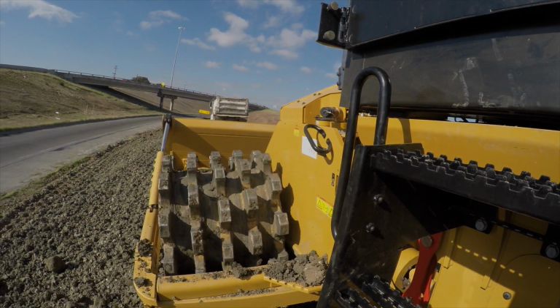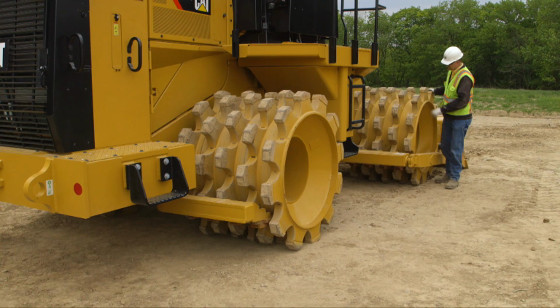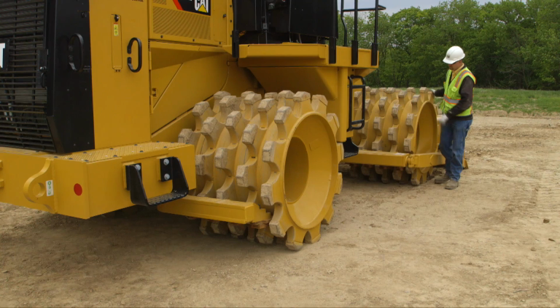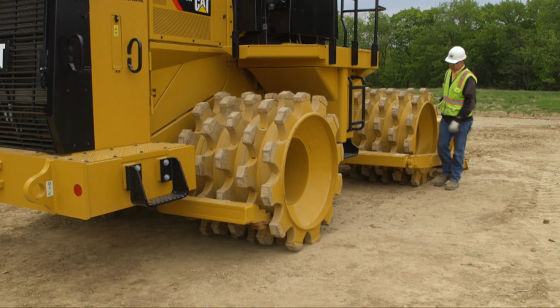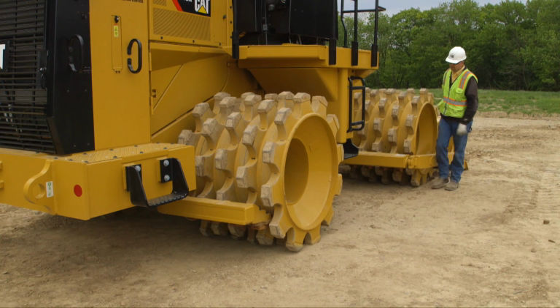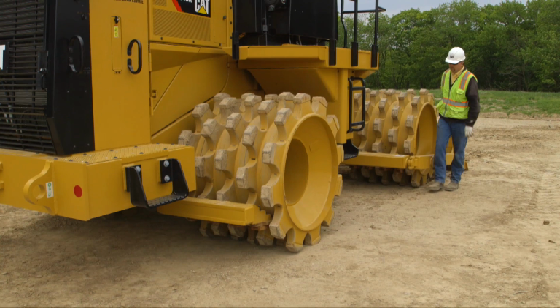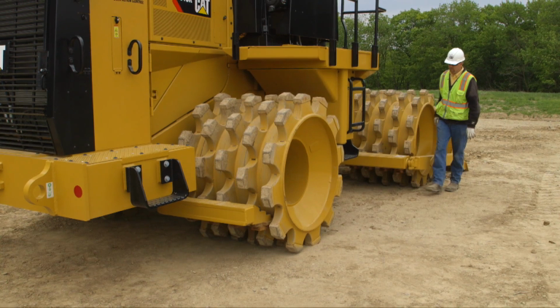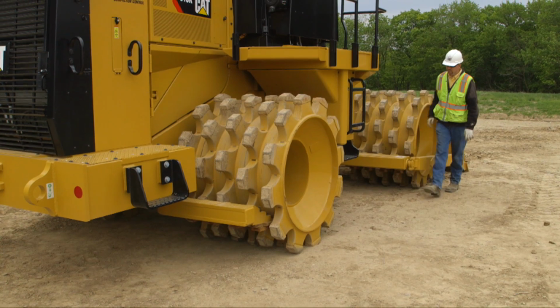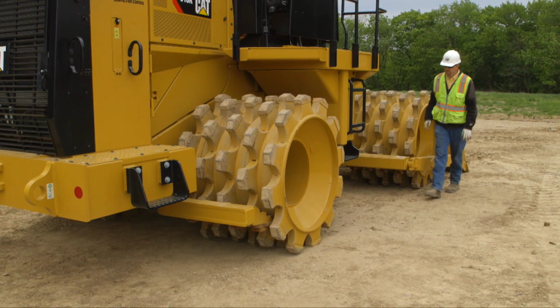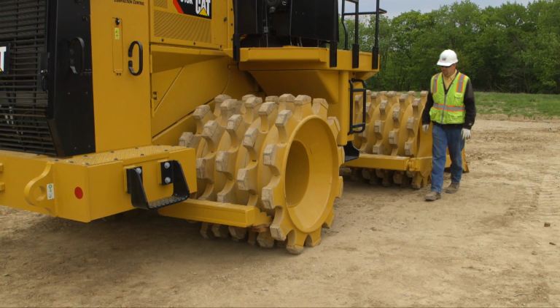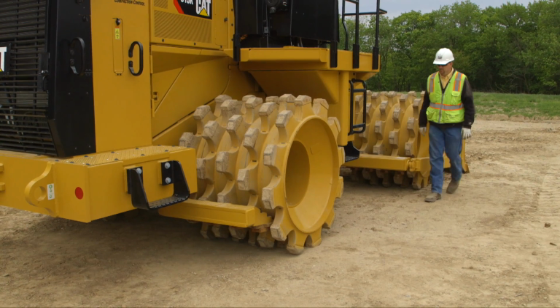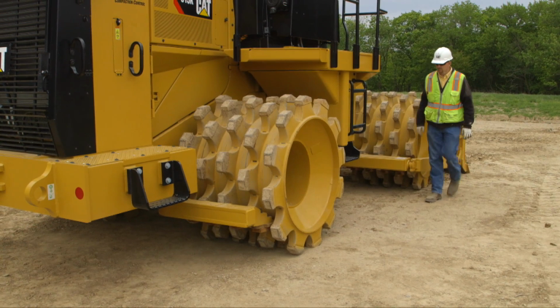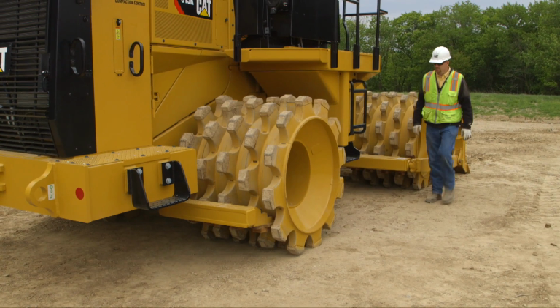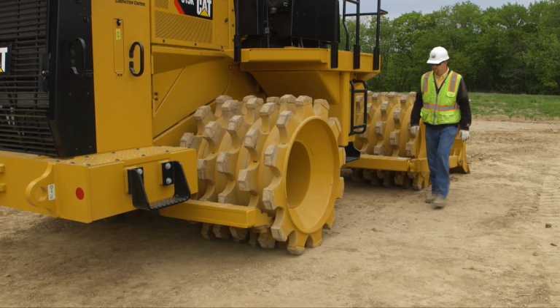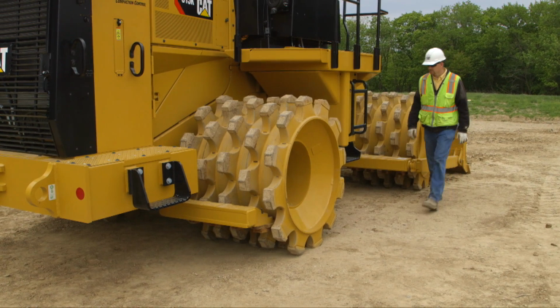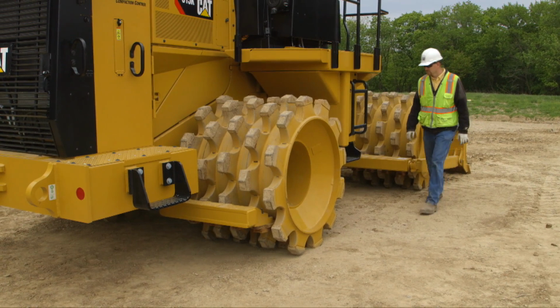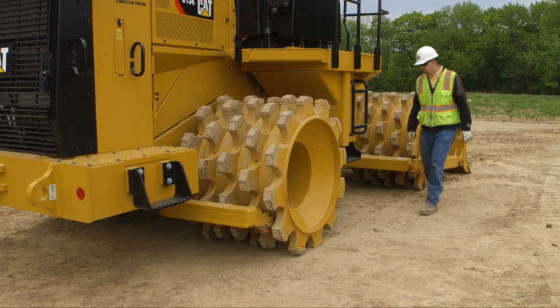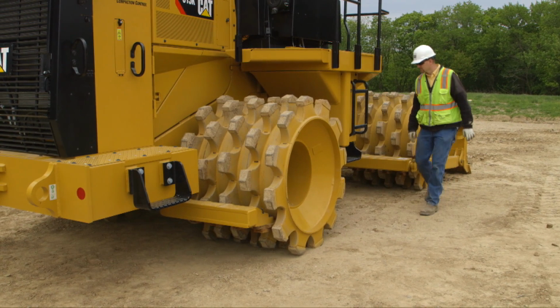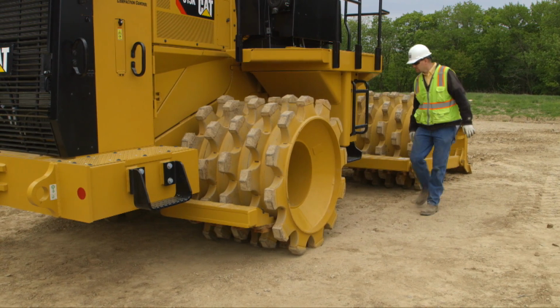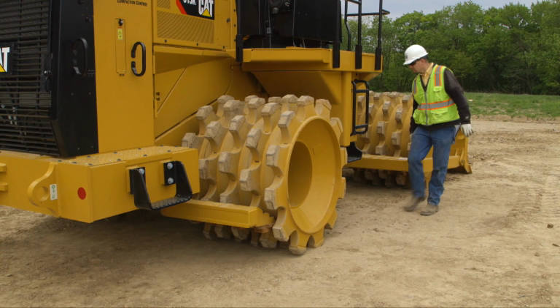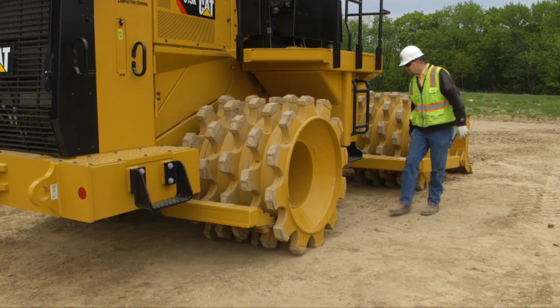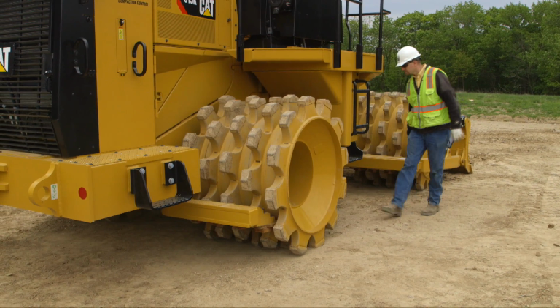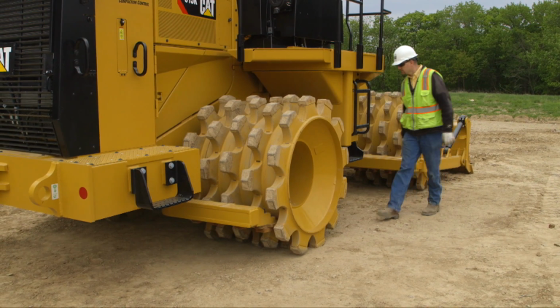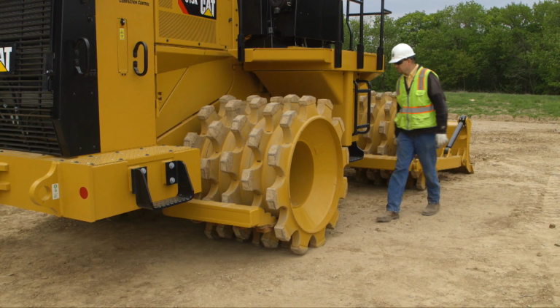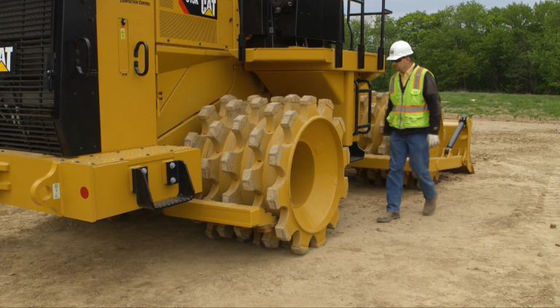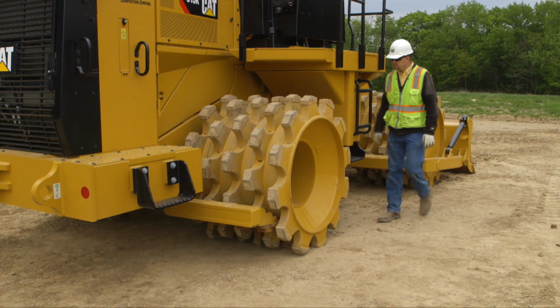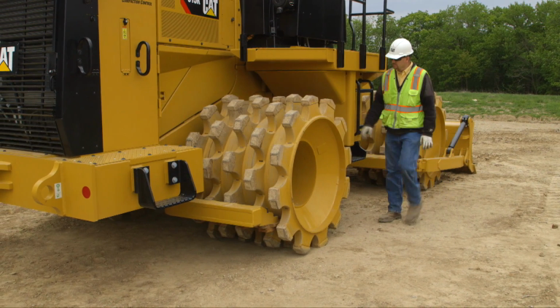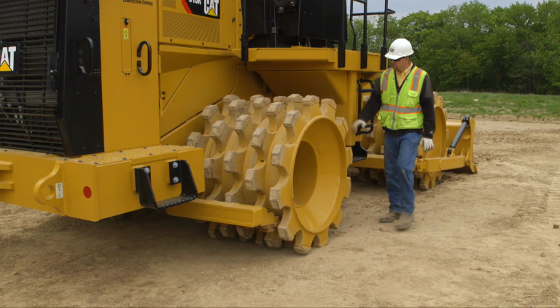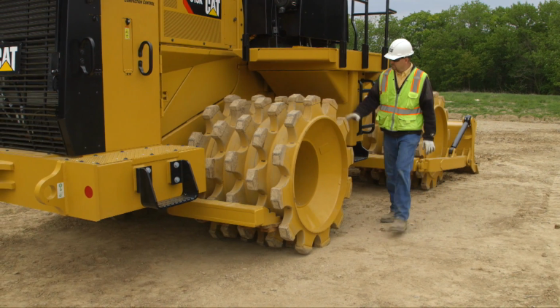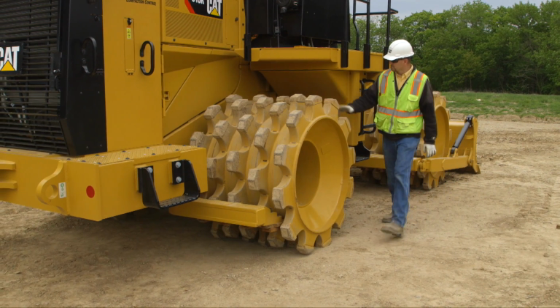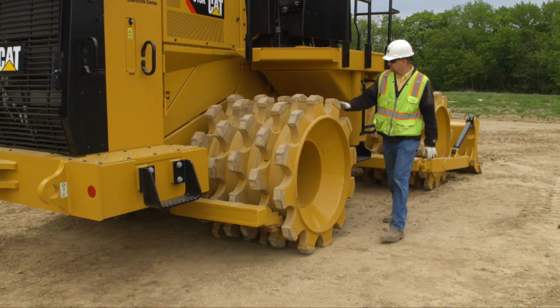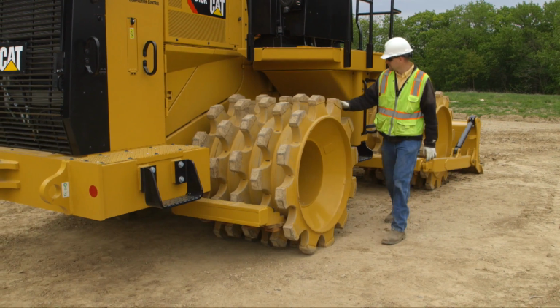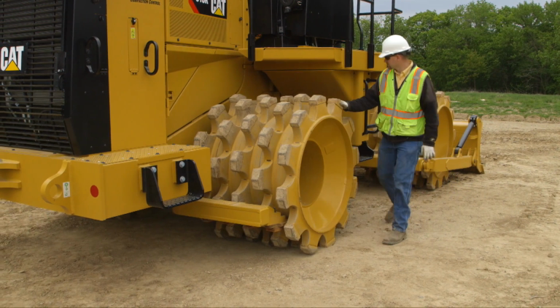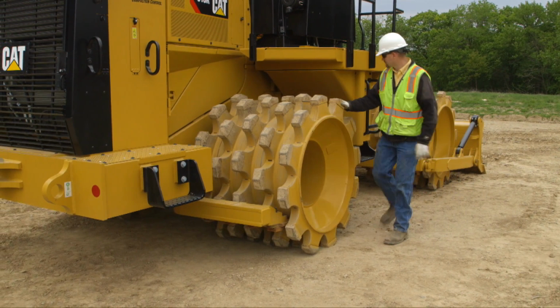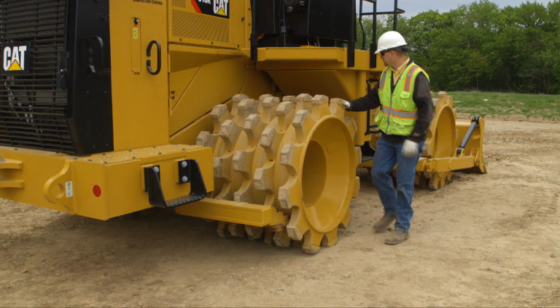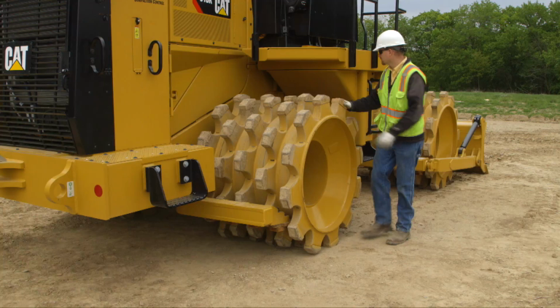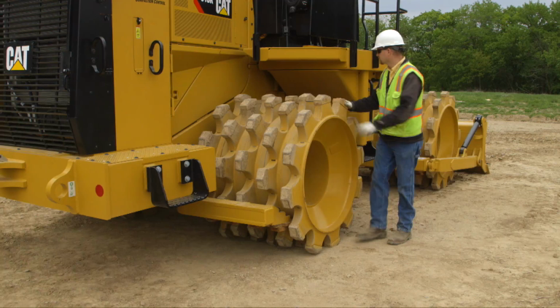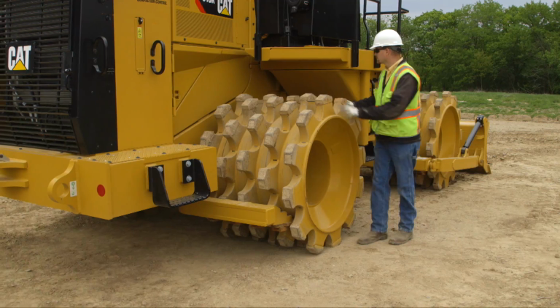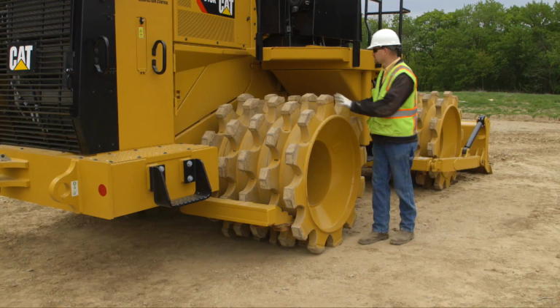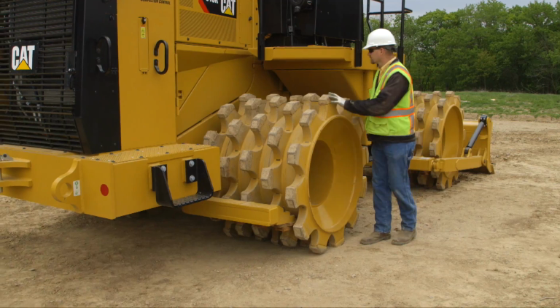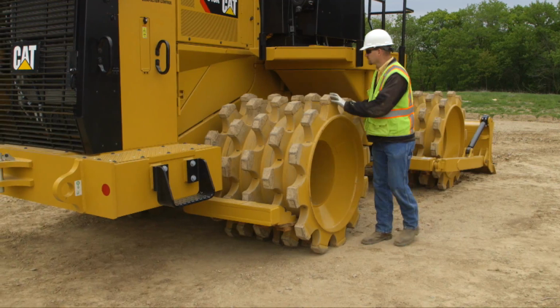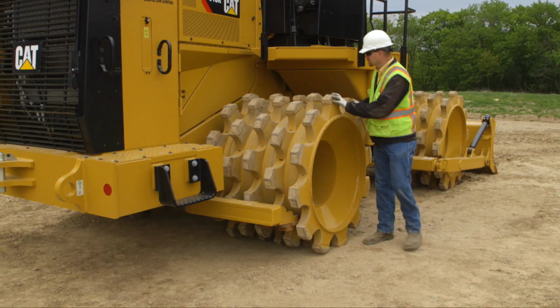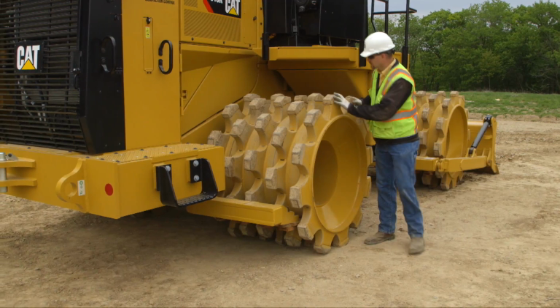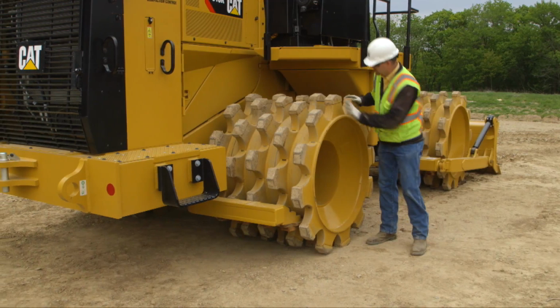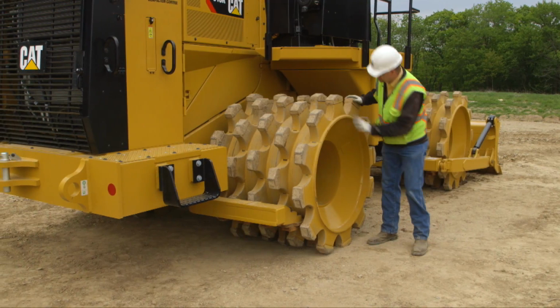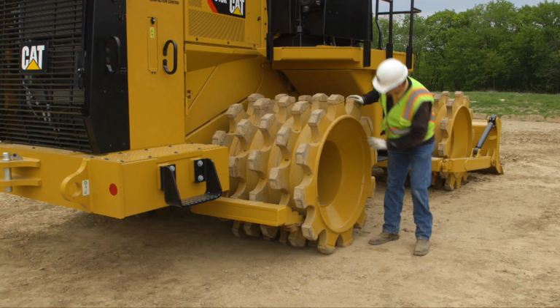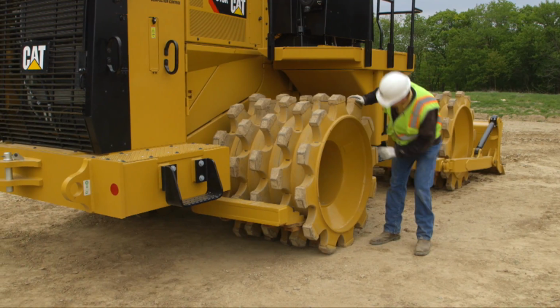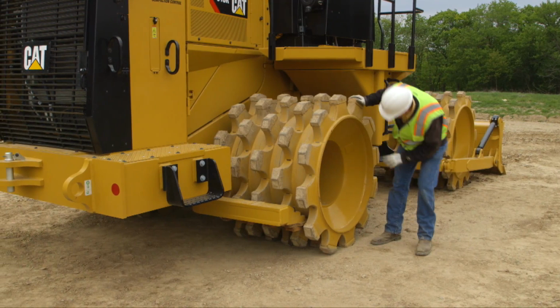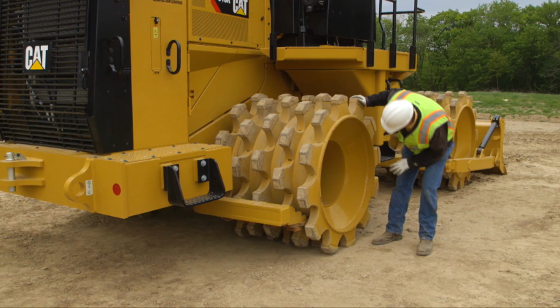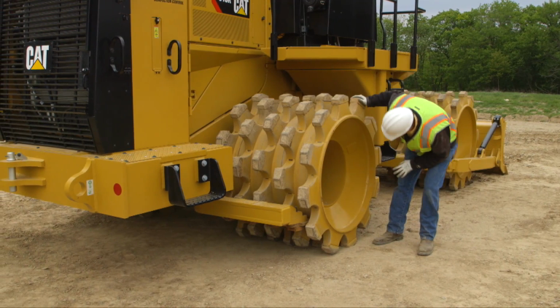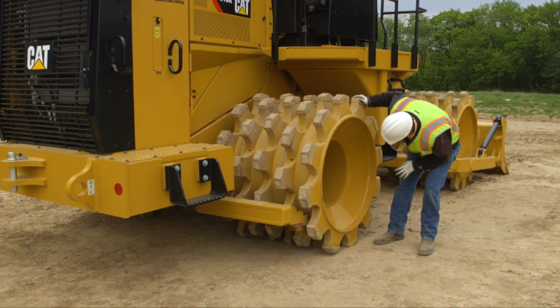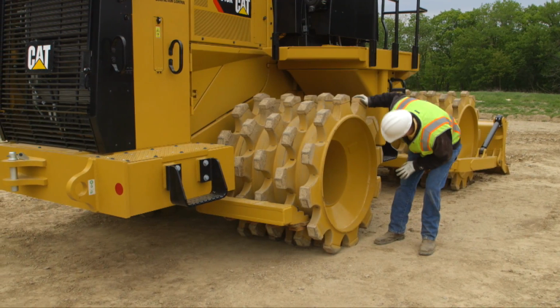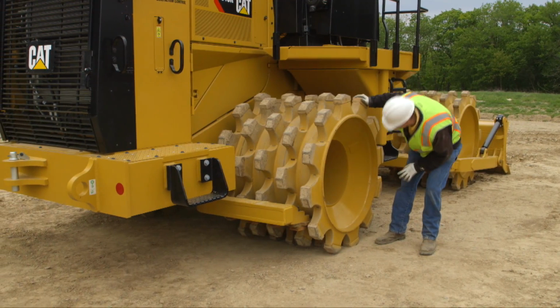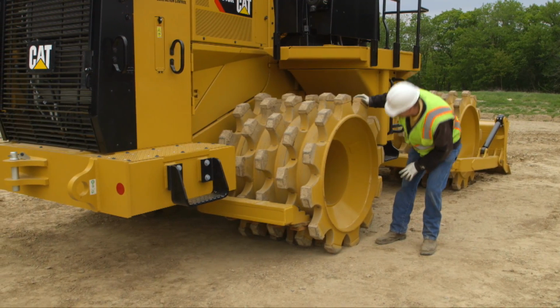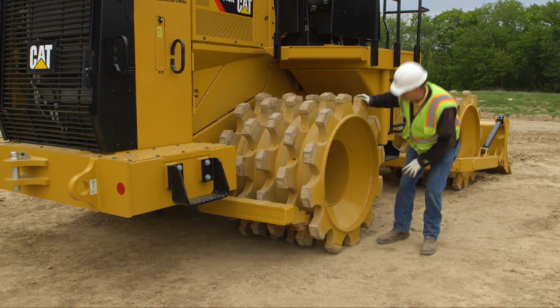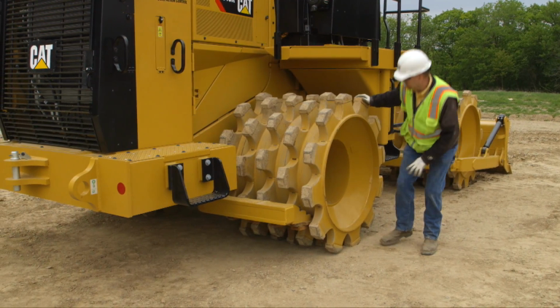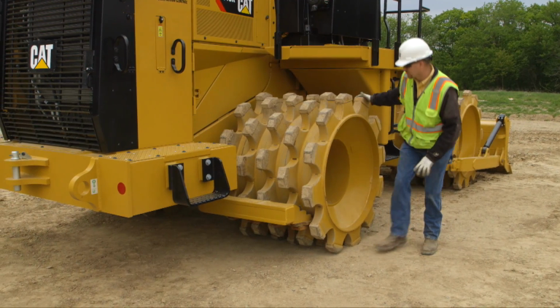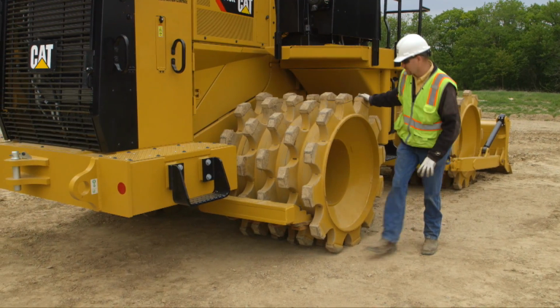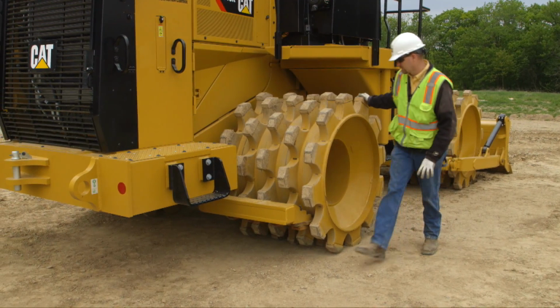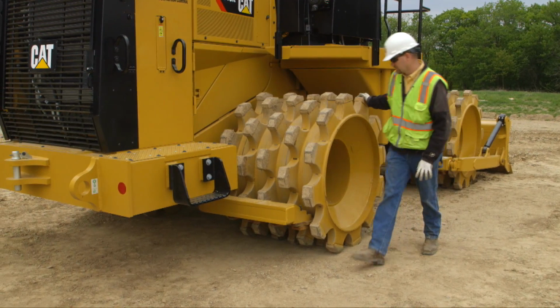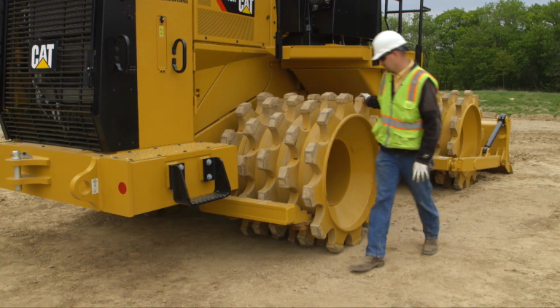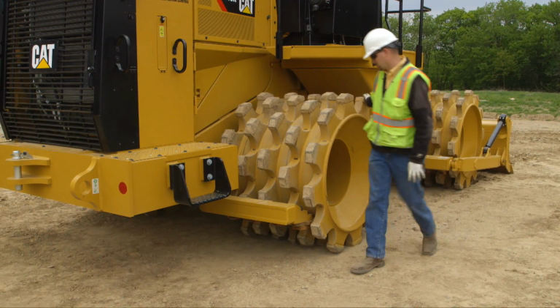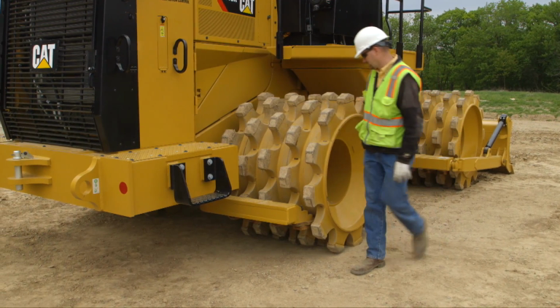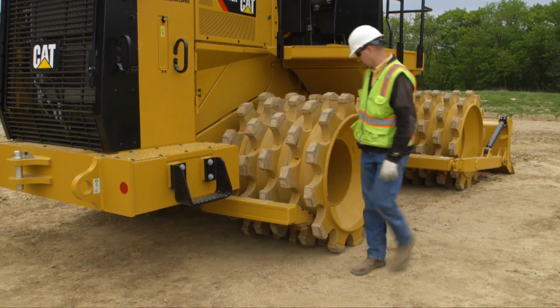Tips are full perimeter and replaceable. The tip is welded to a base assembly, which is then welded directly to the drum.